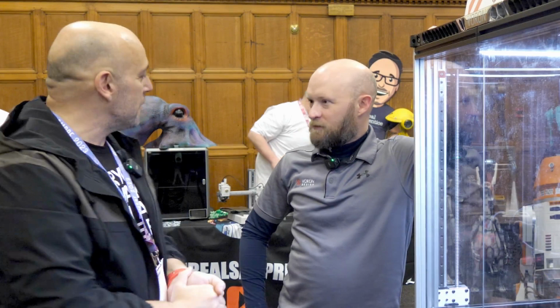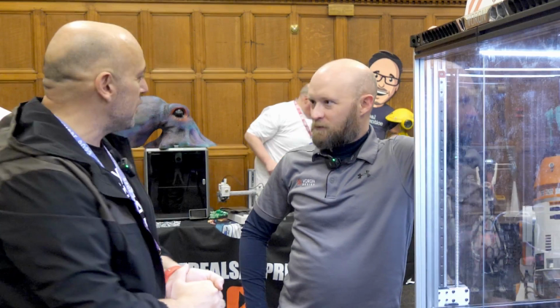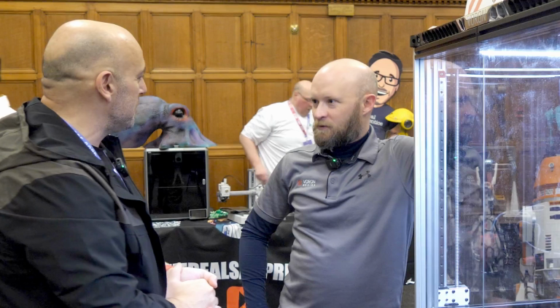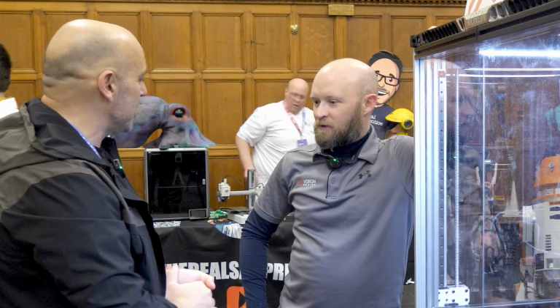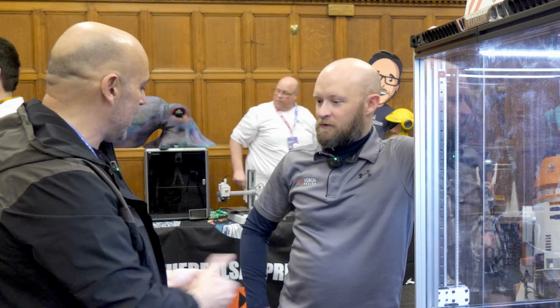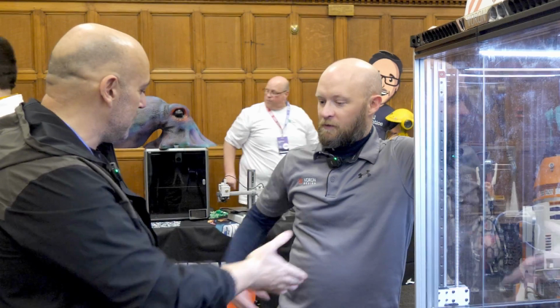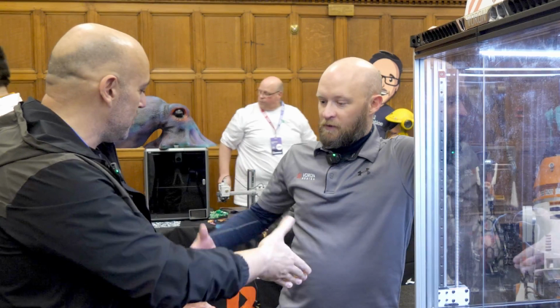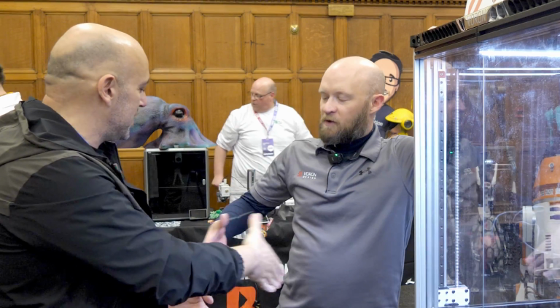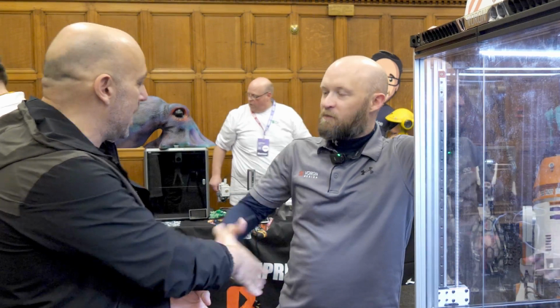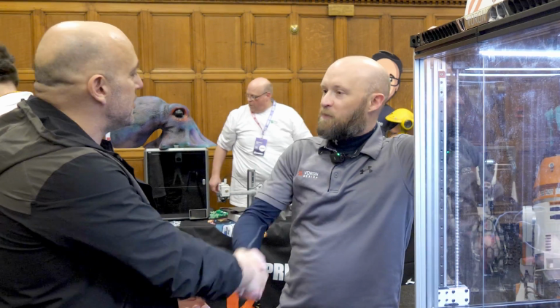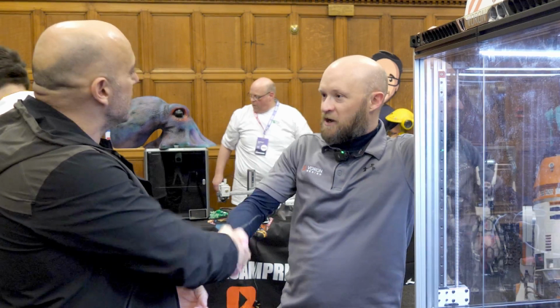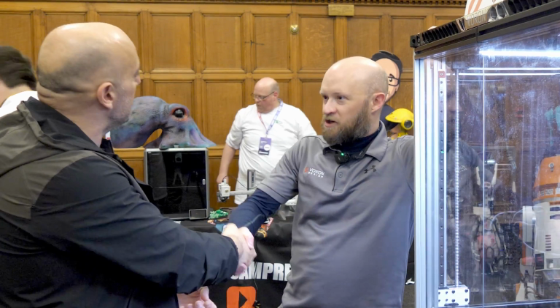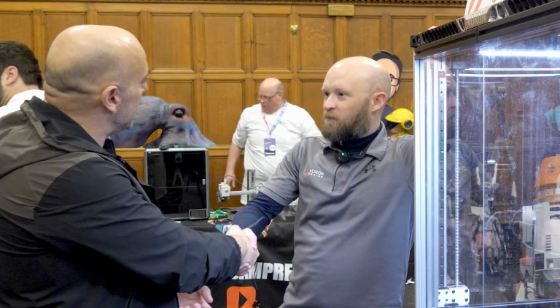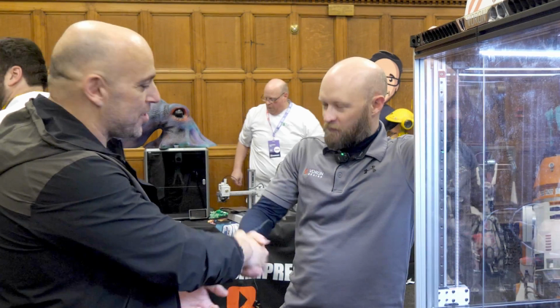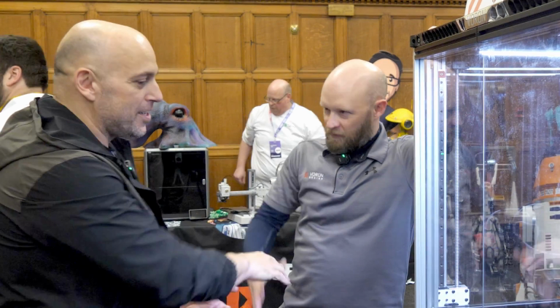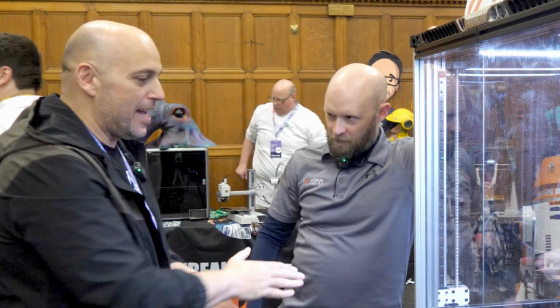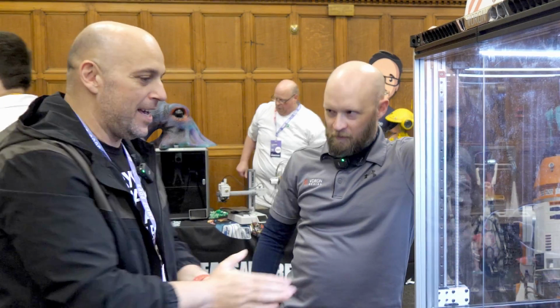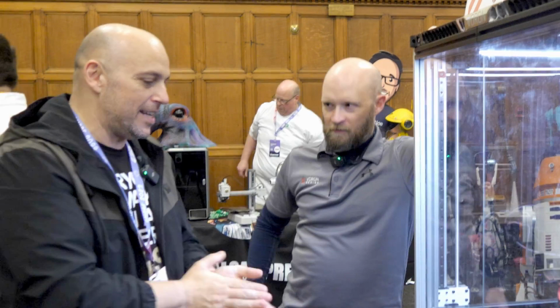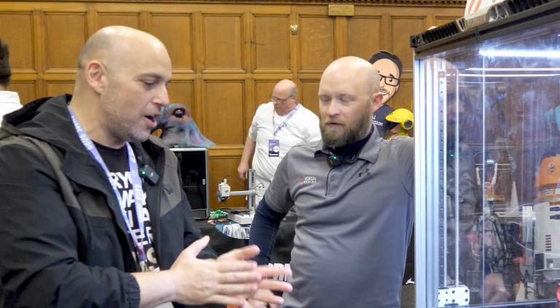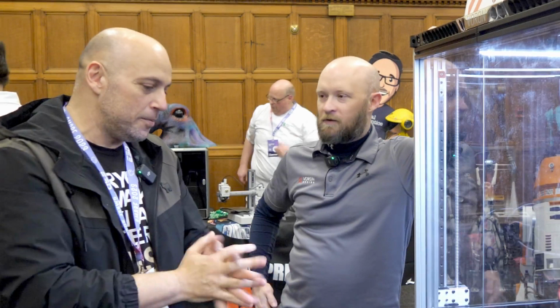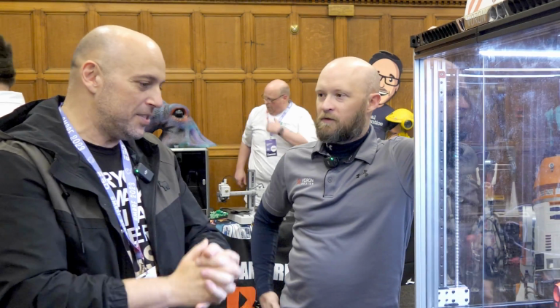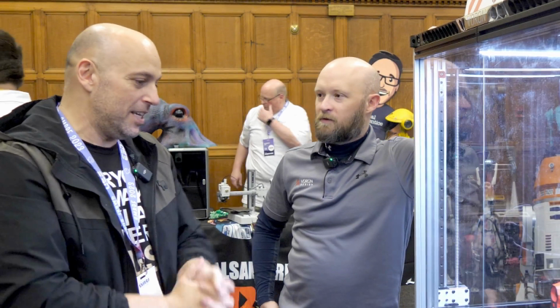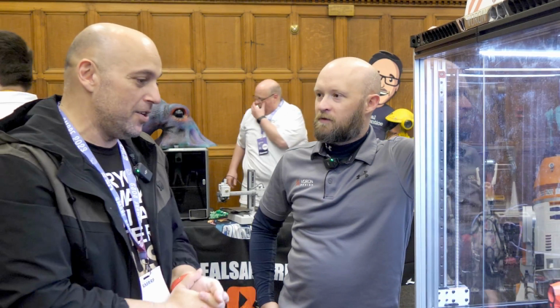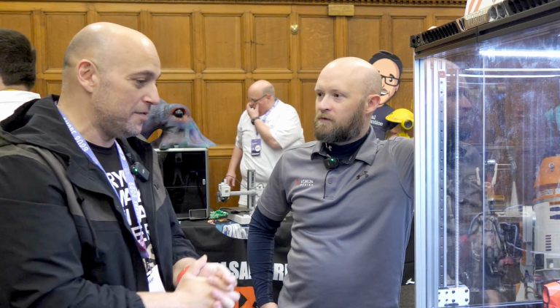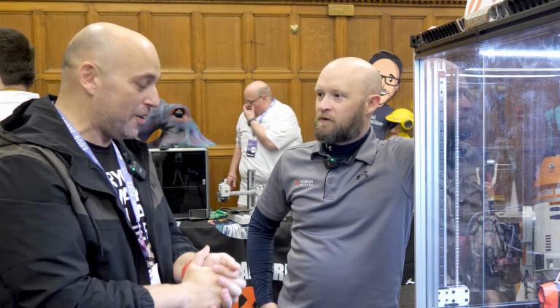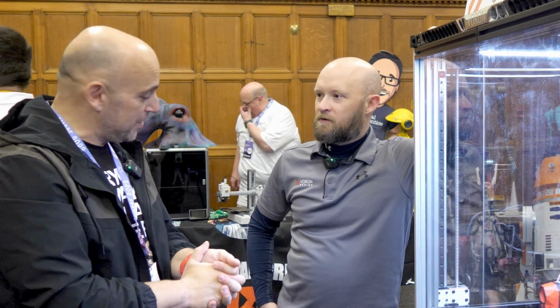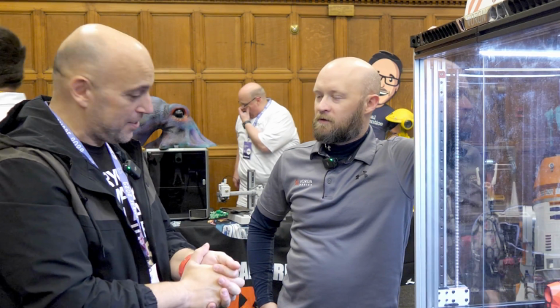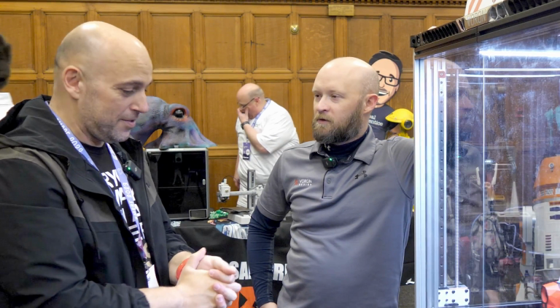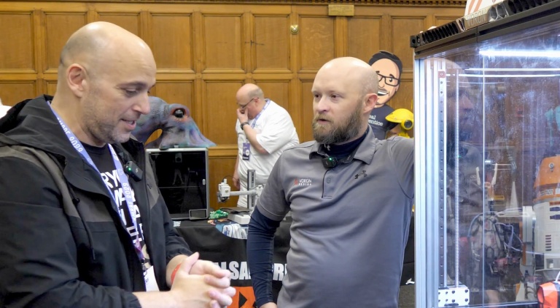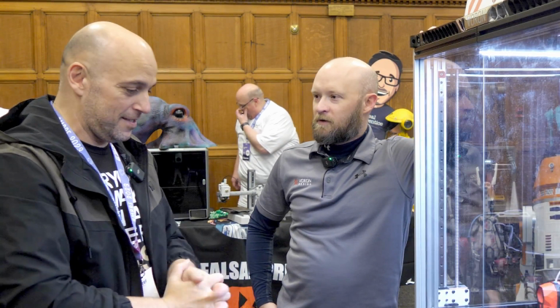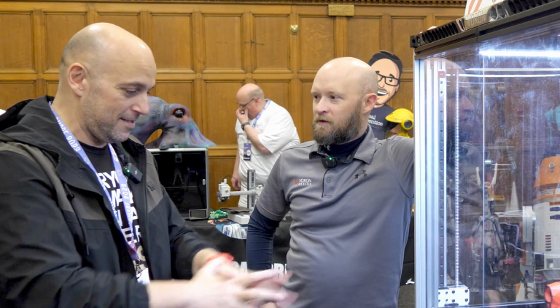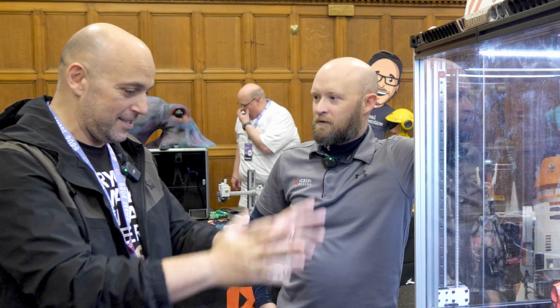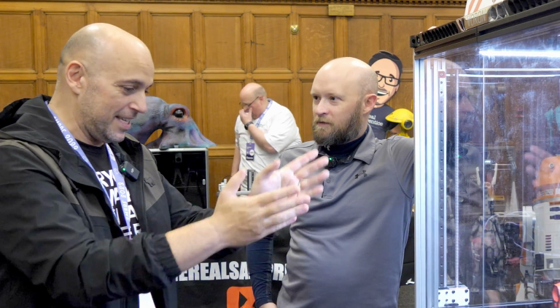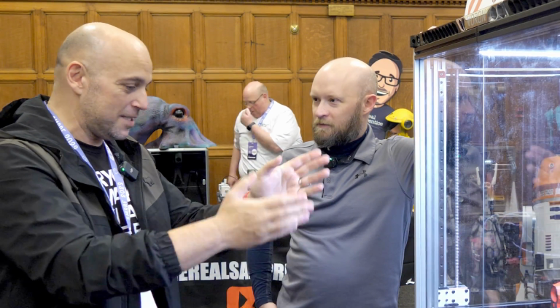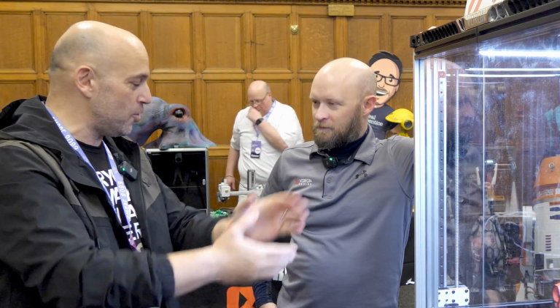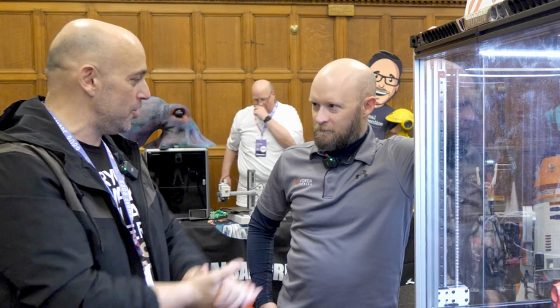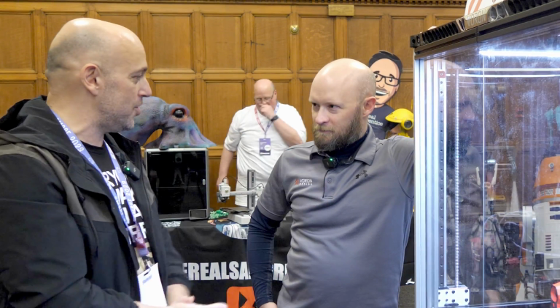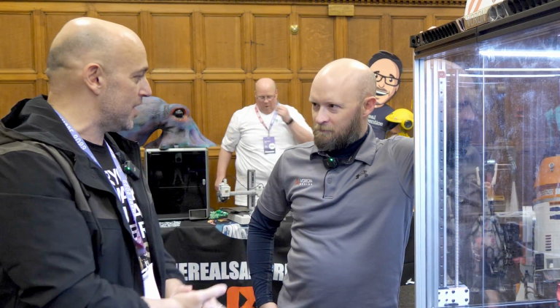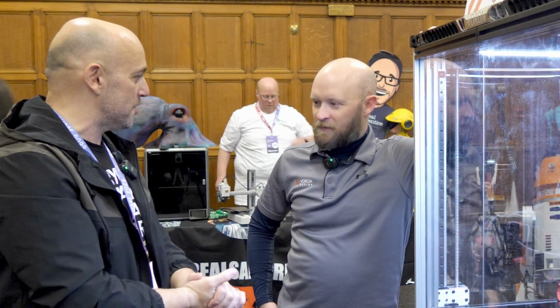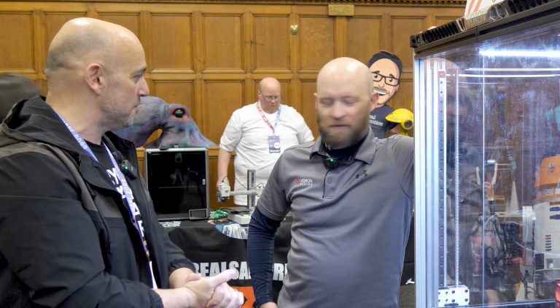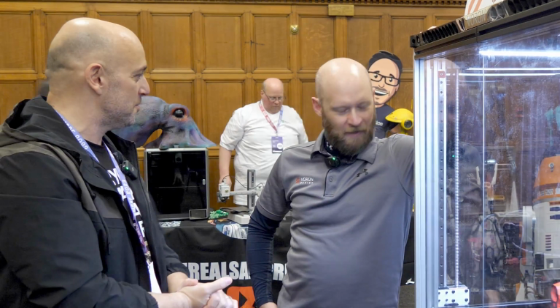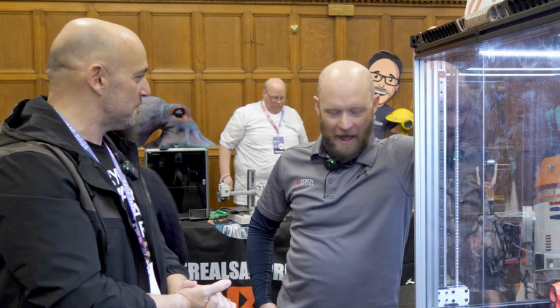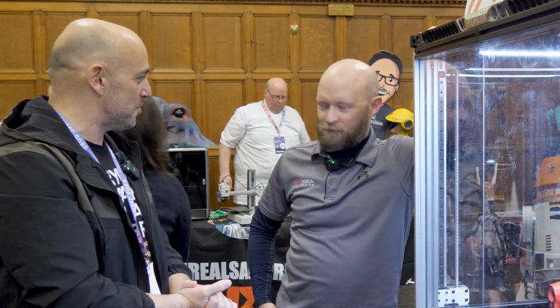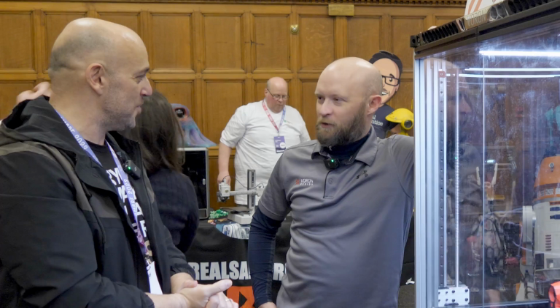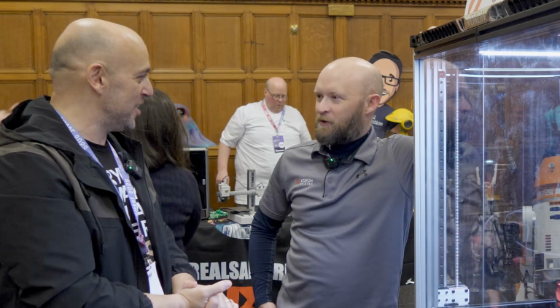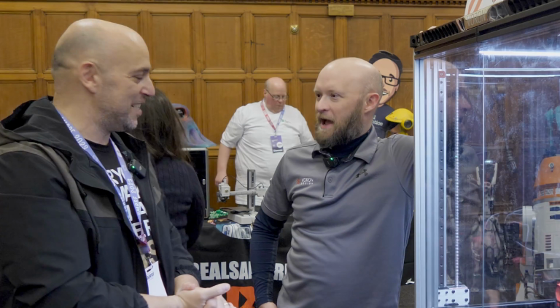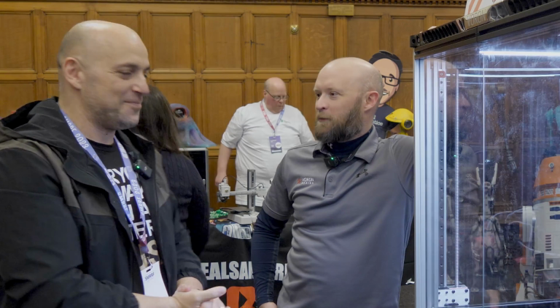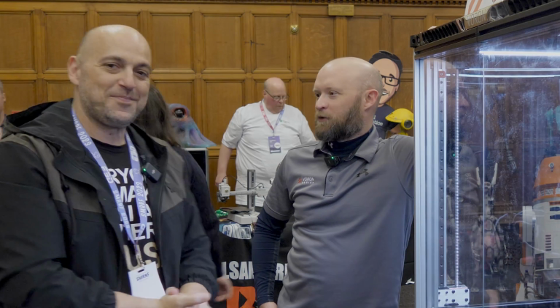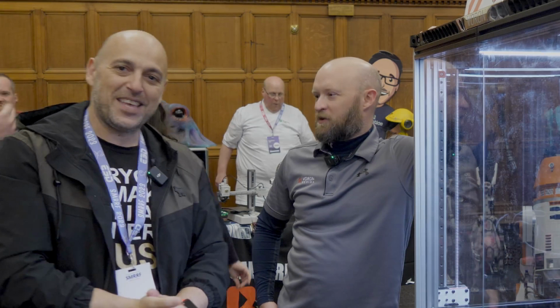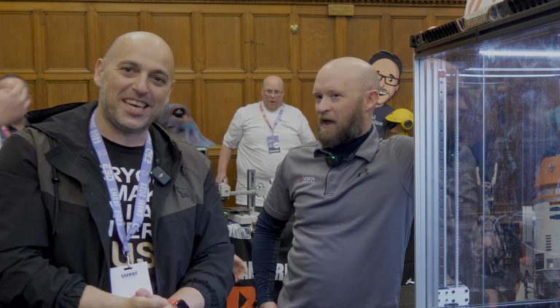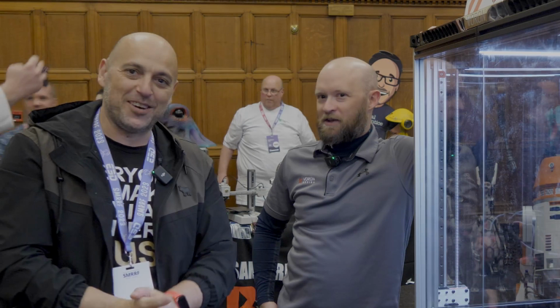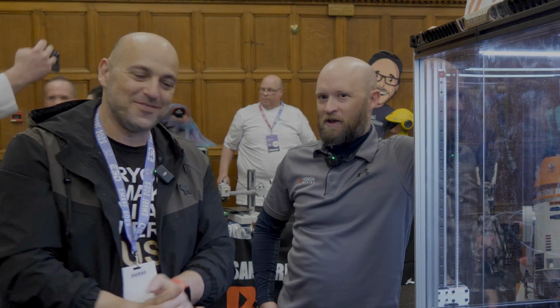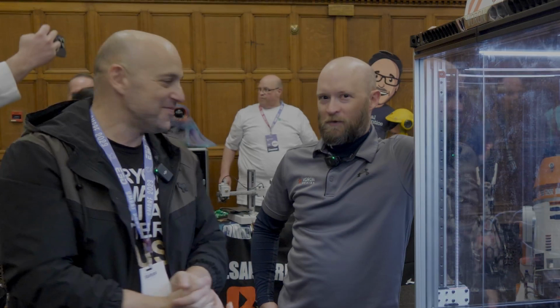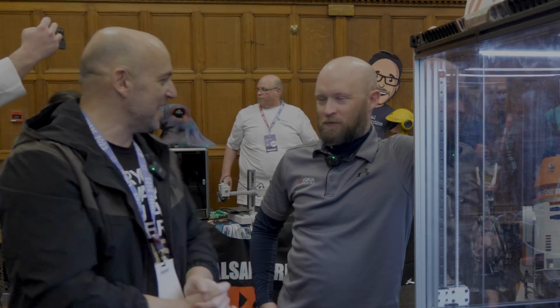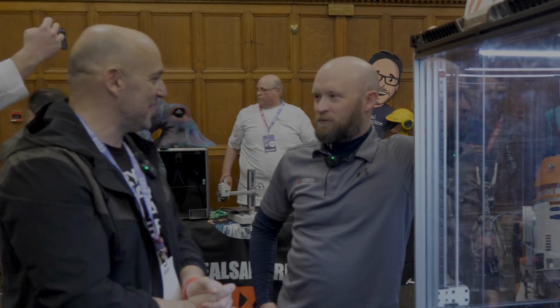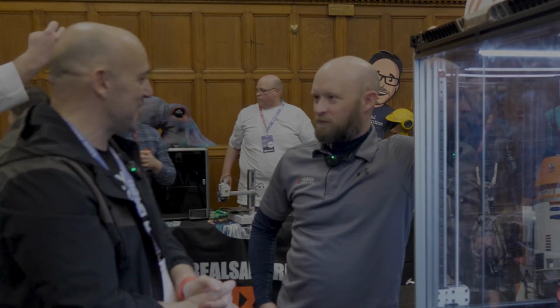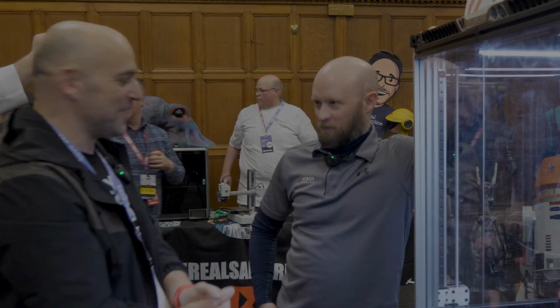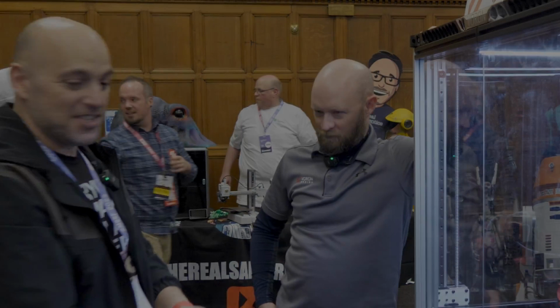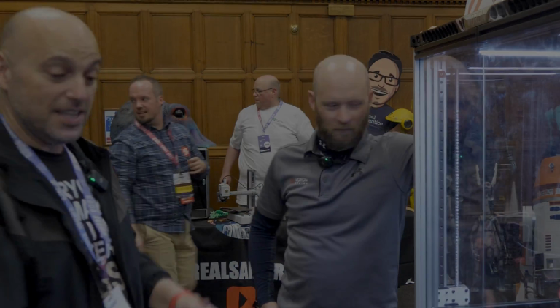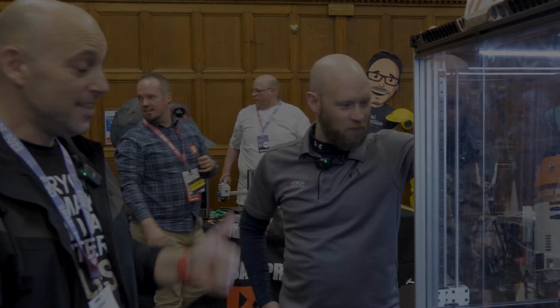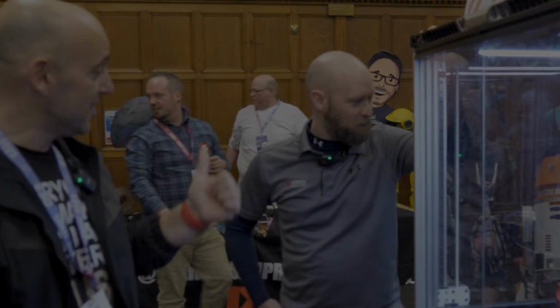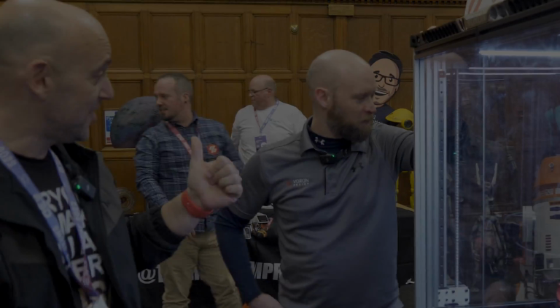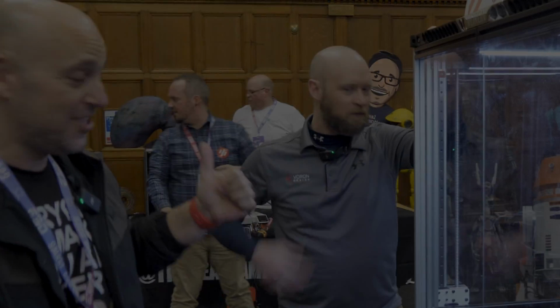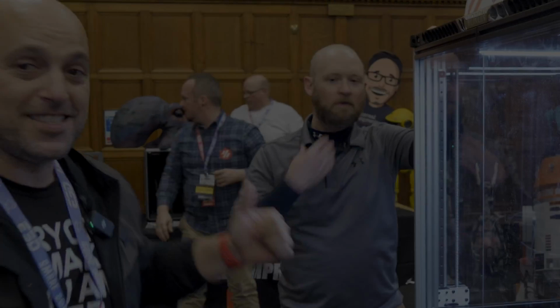Thank you very much, Adam. My pleasure — and I hope to see you very soon and get more news on this. Absolutely. Thank you very much. Cheers.